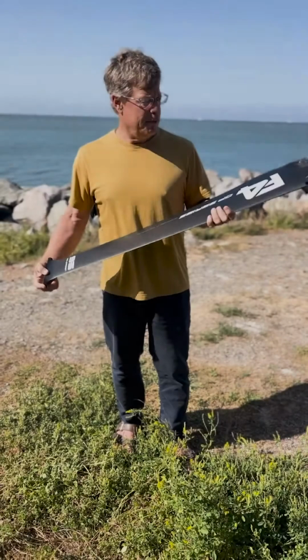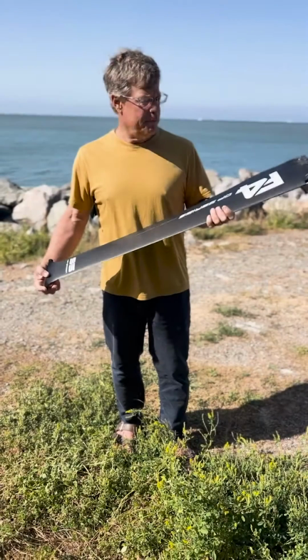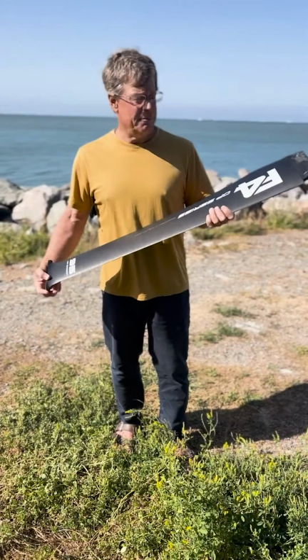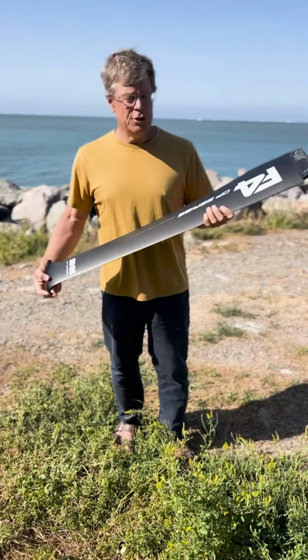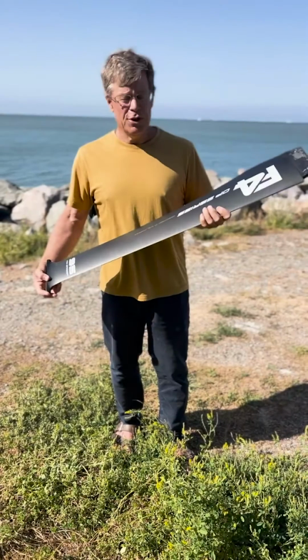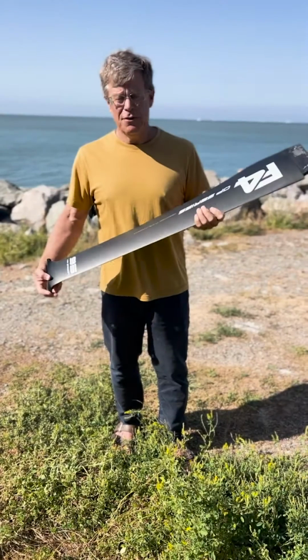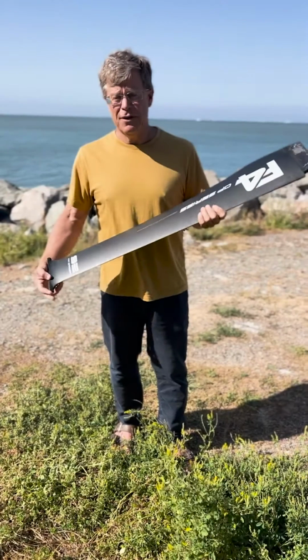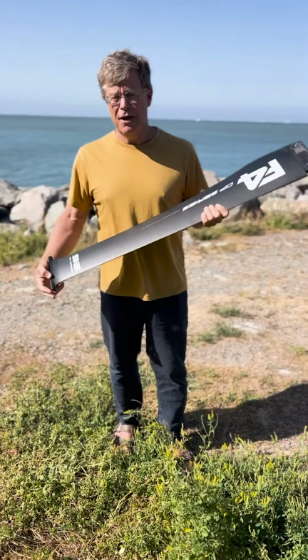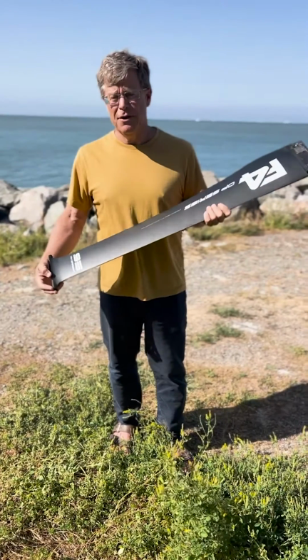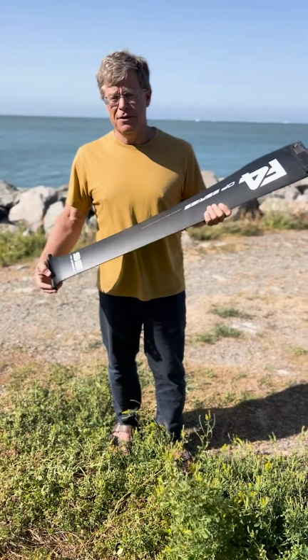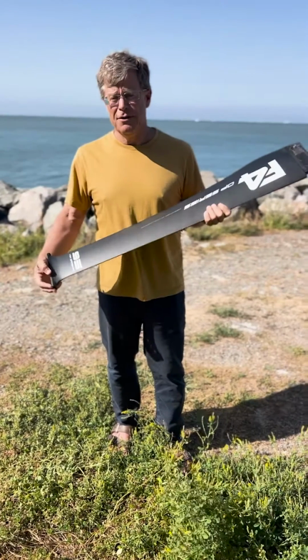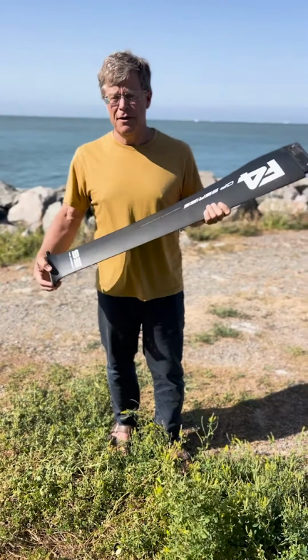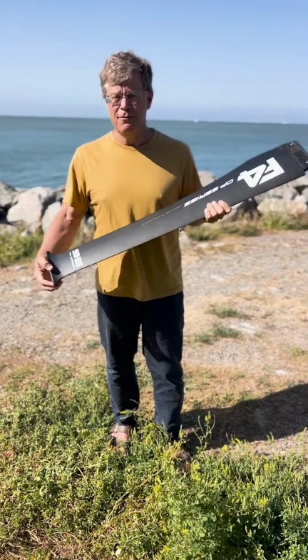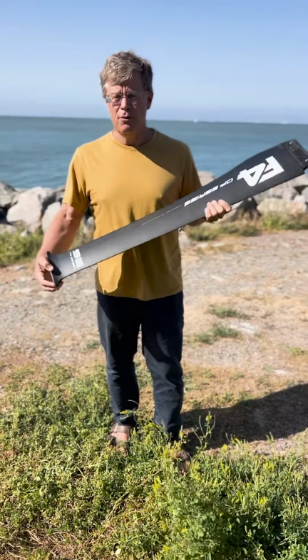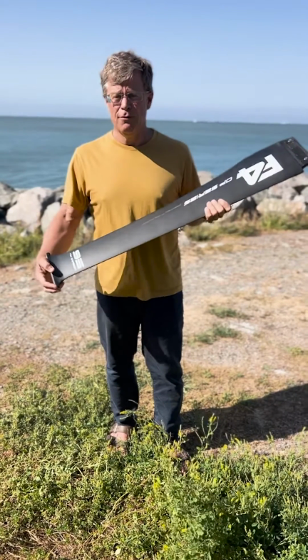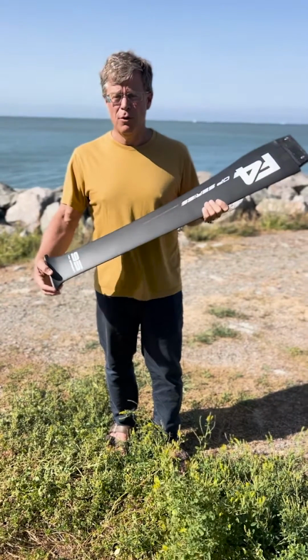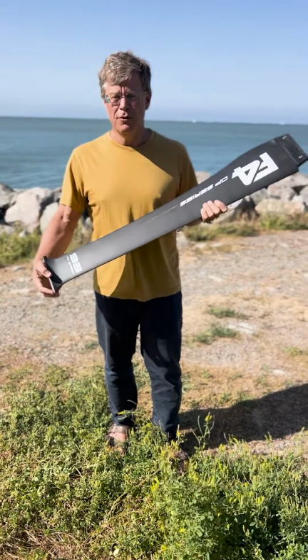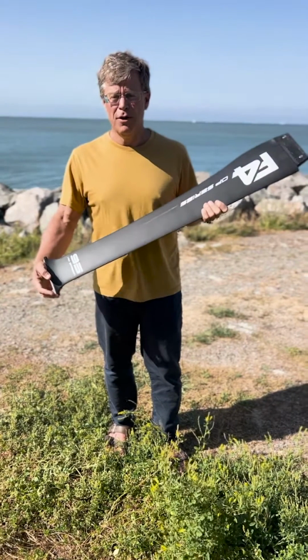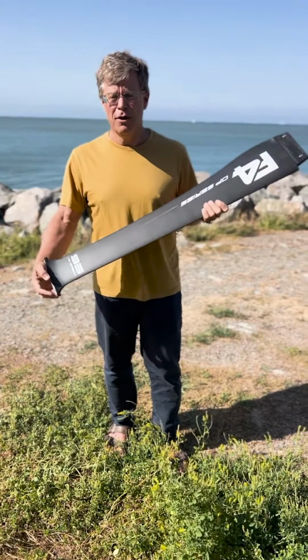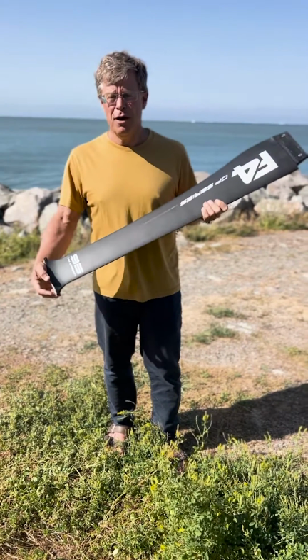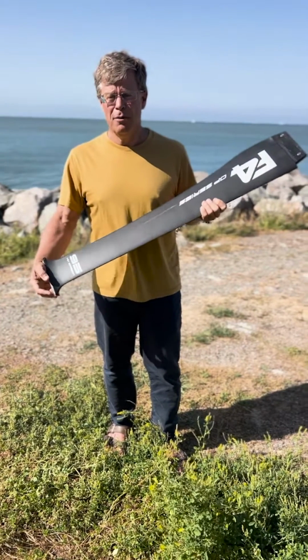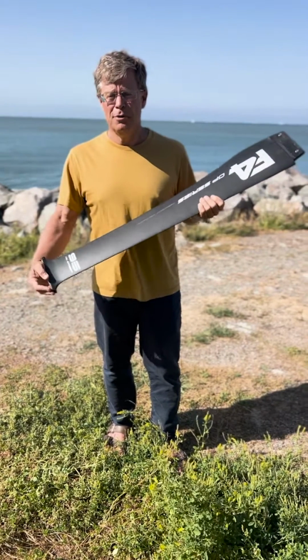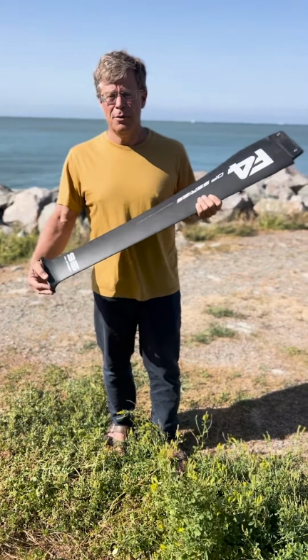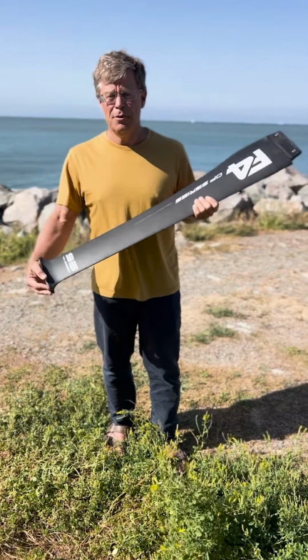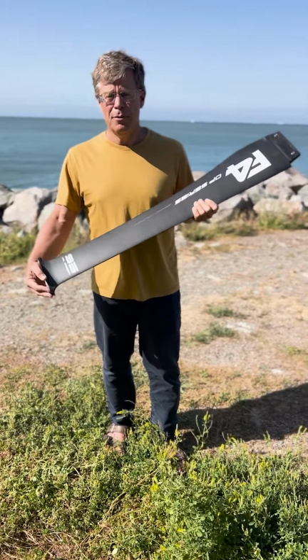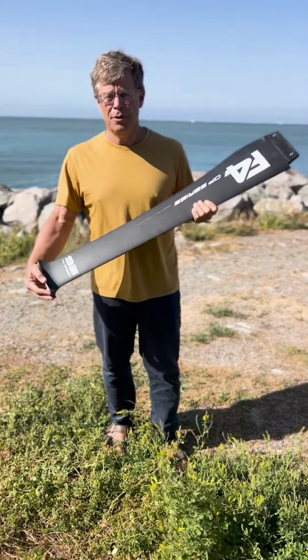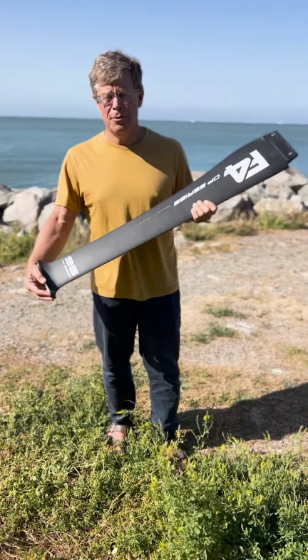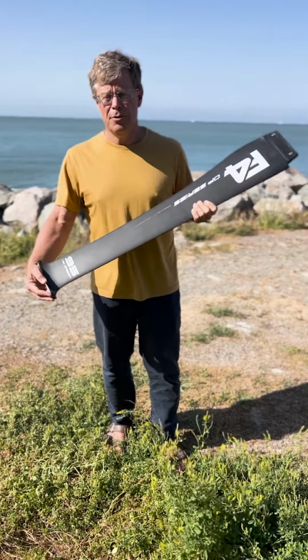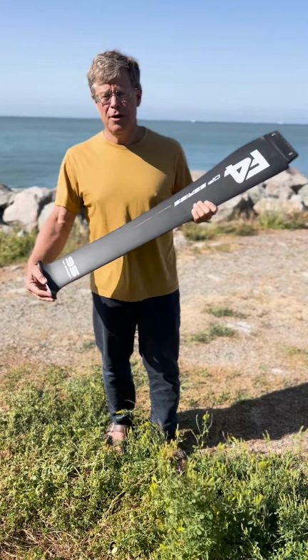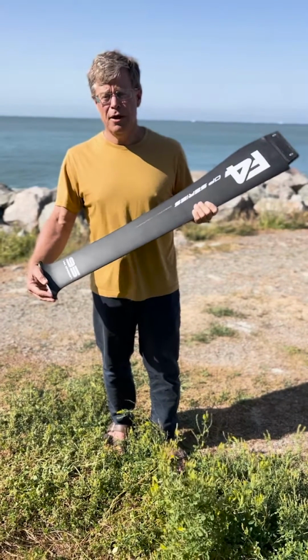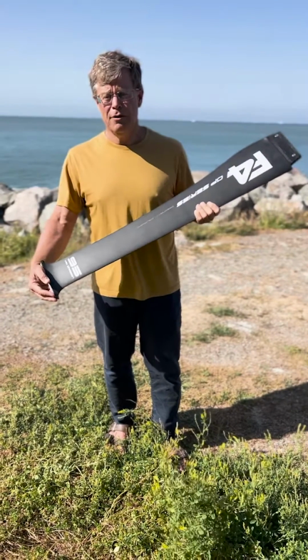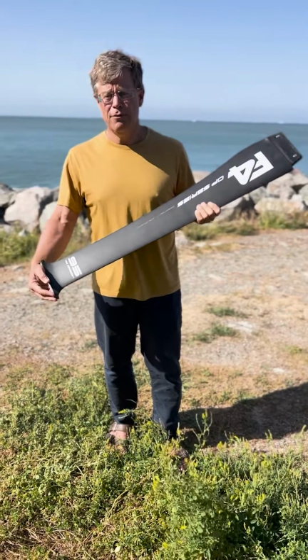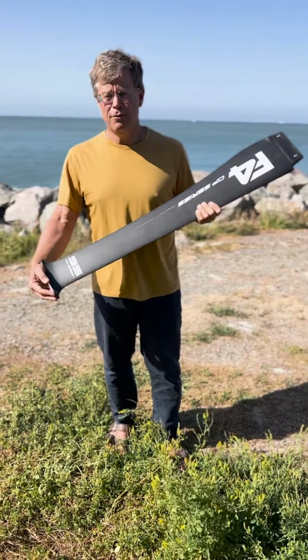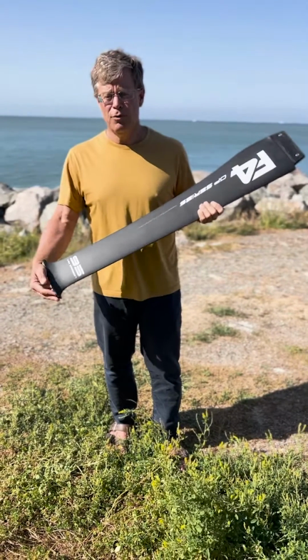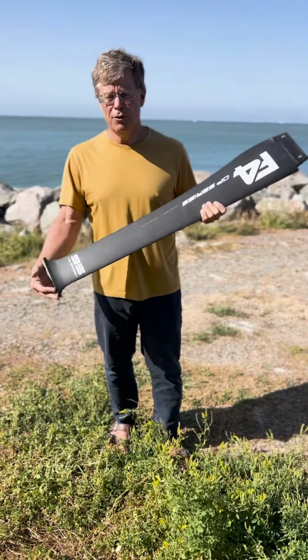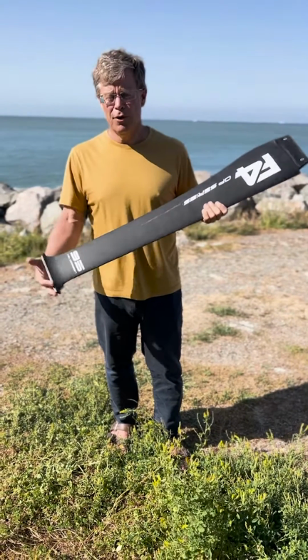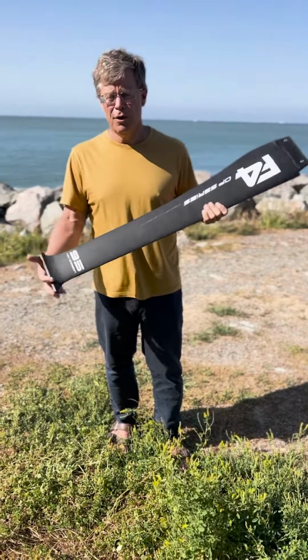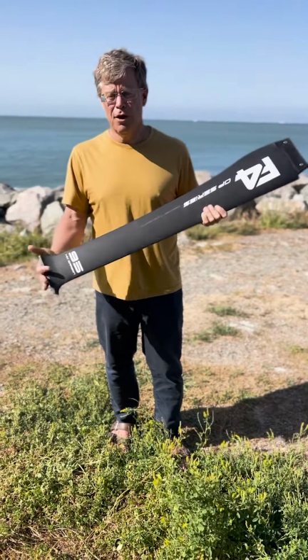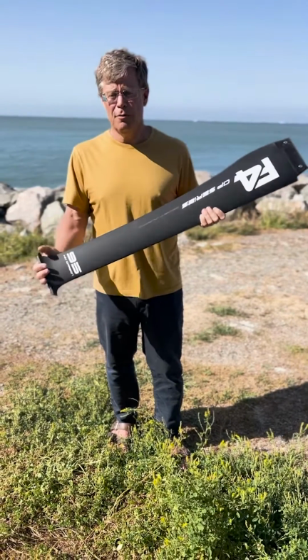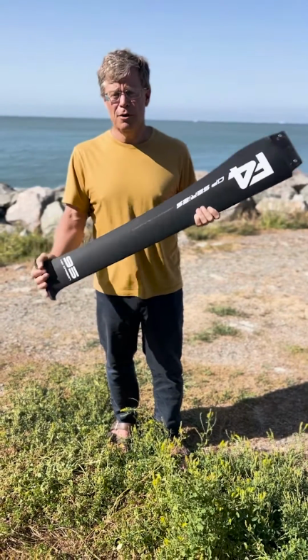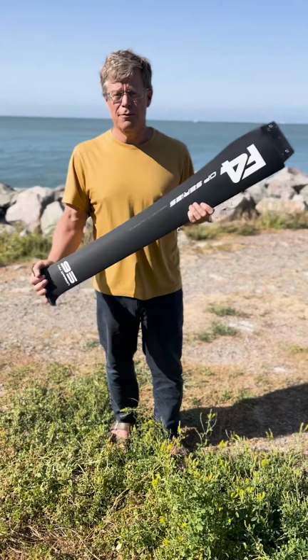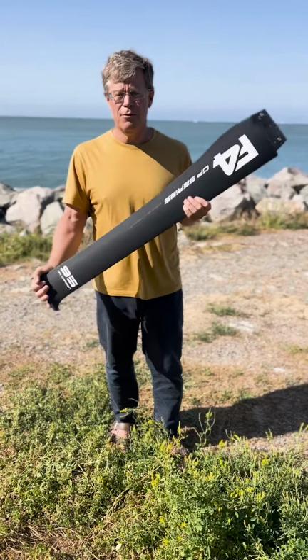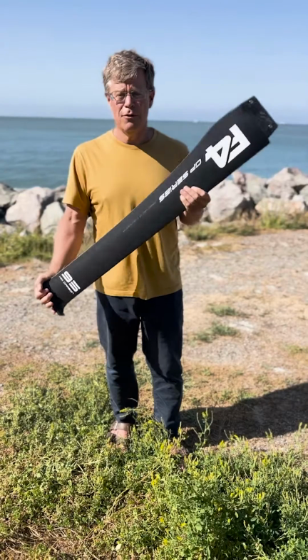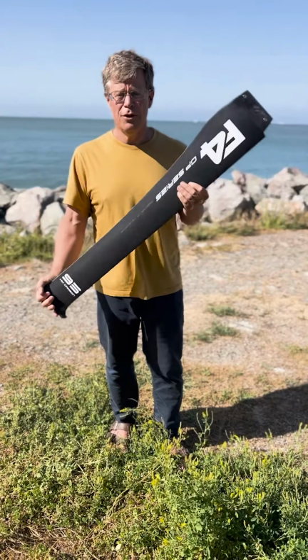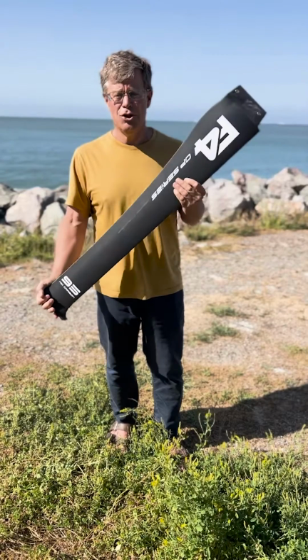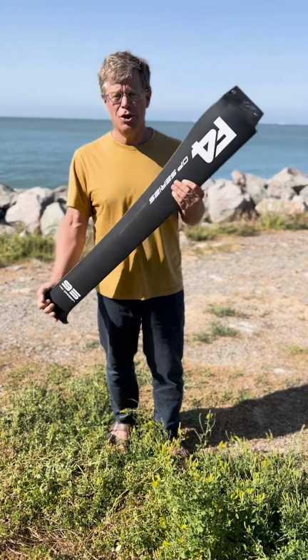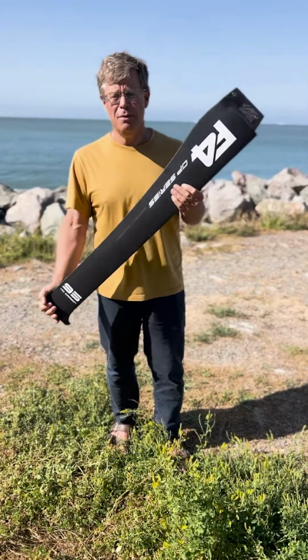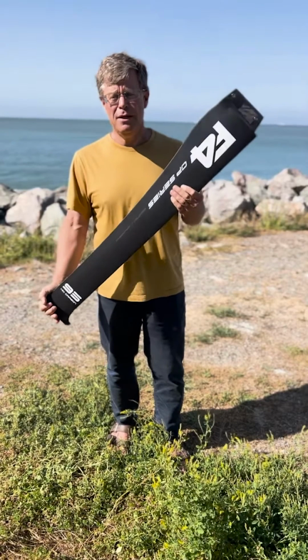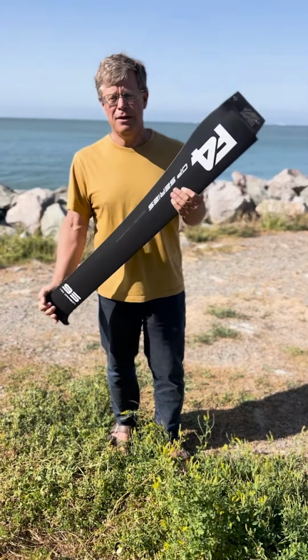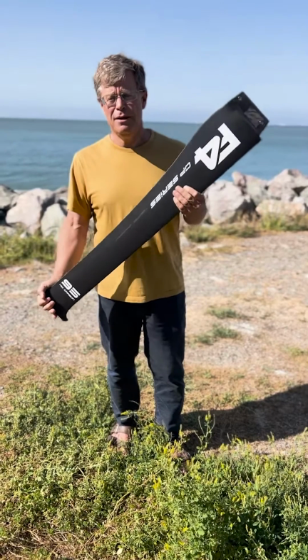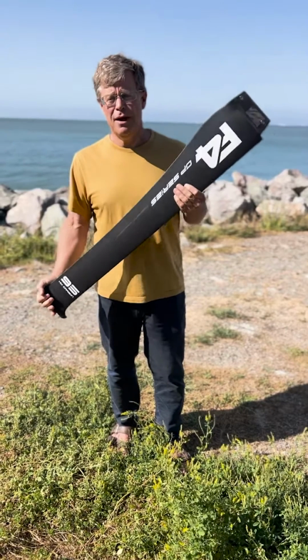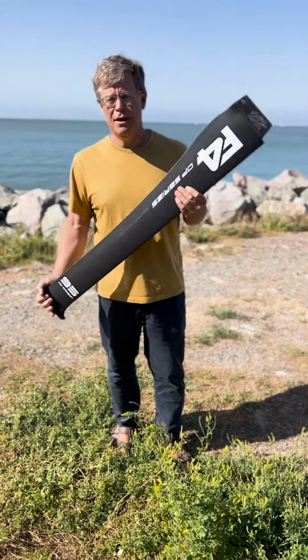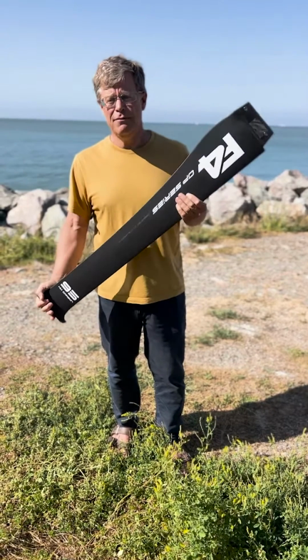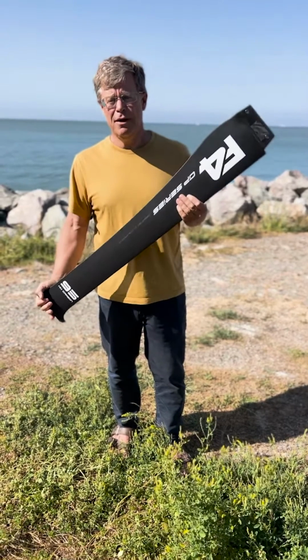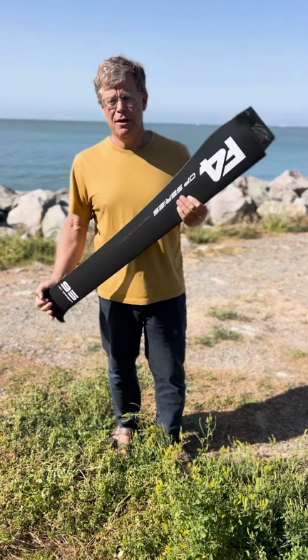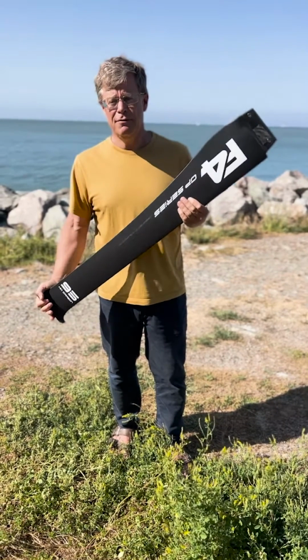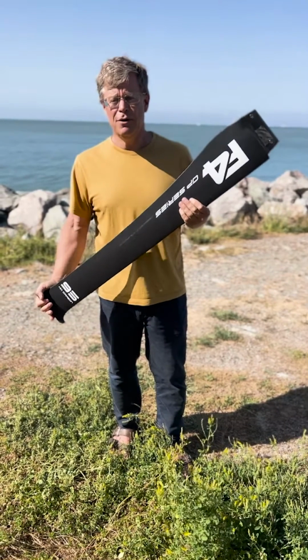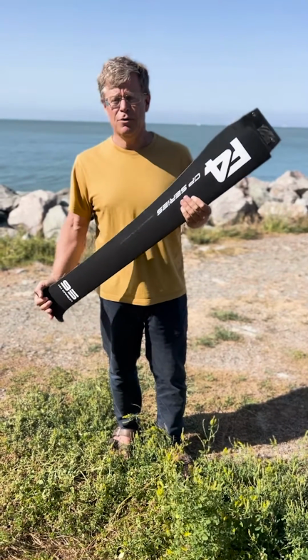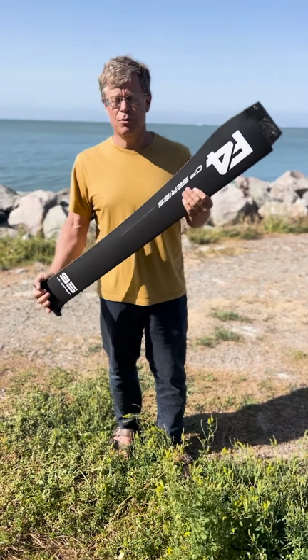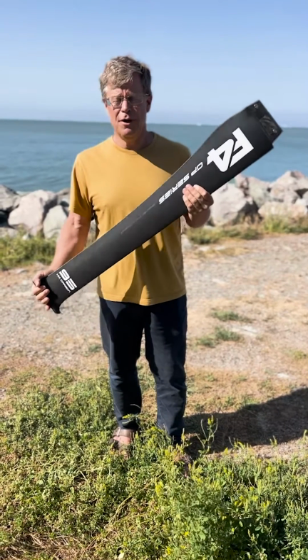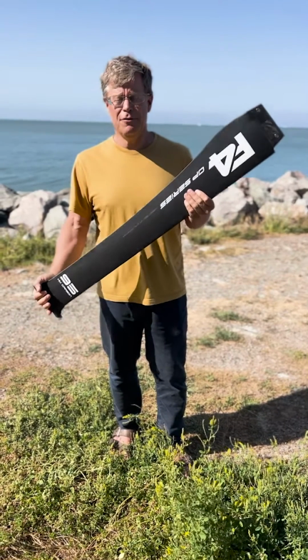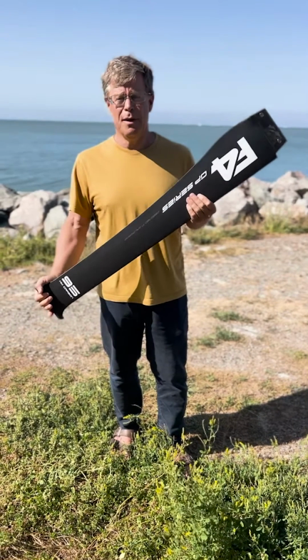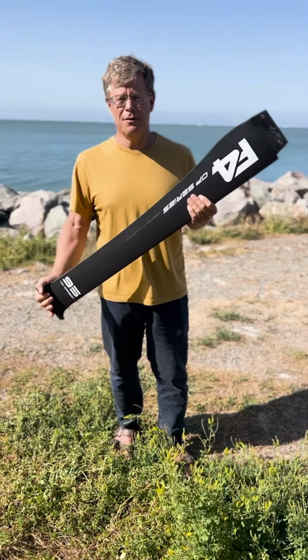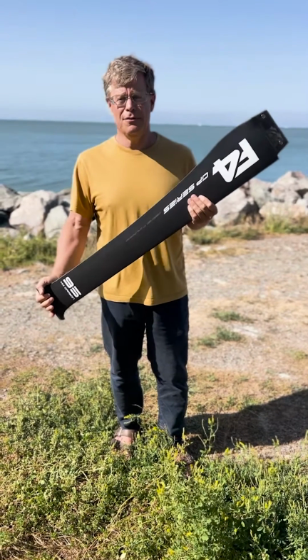Check this out at F4foils.com — www.F4foils.com — and look for the GP95 race mast.